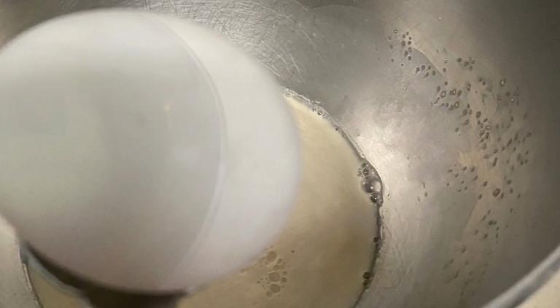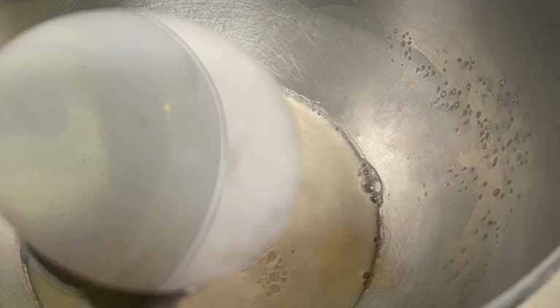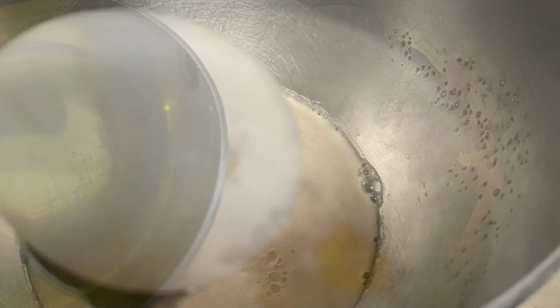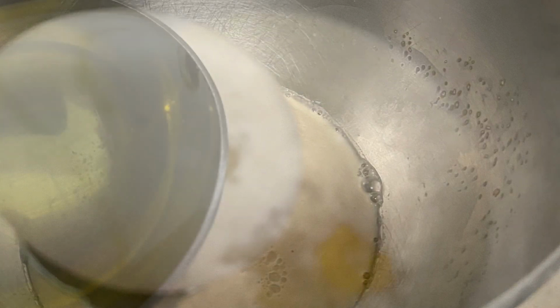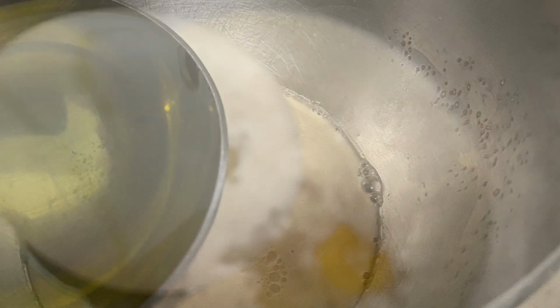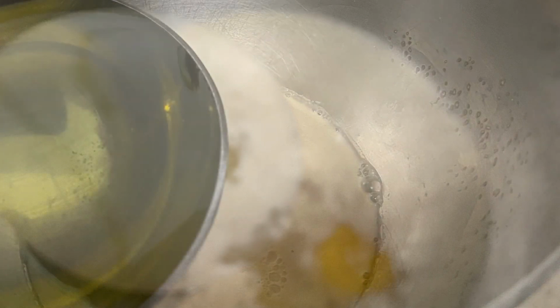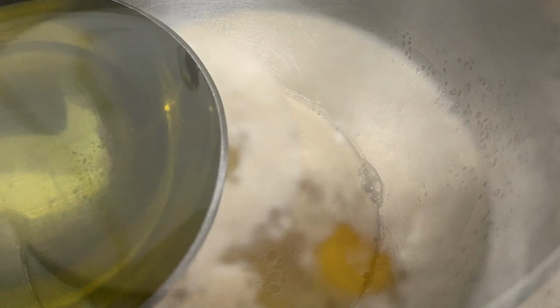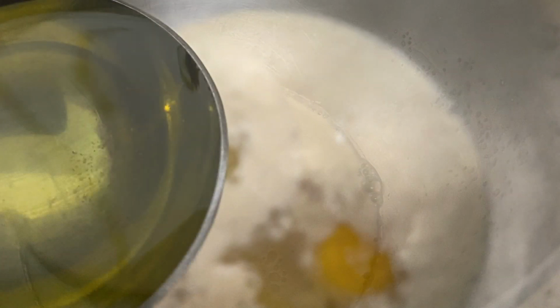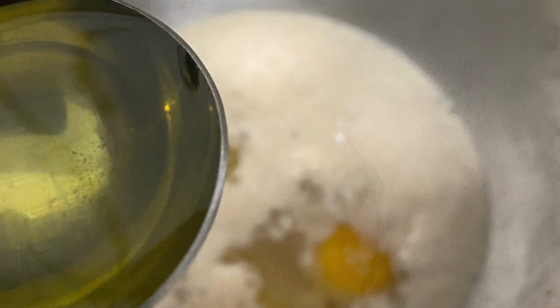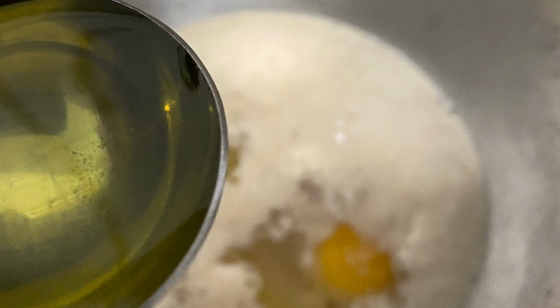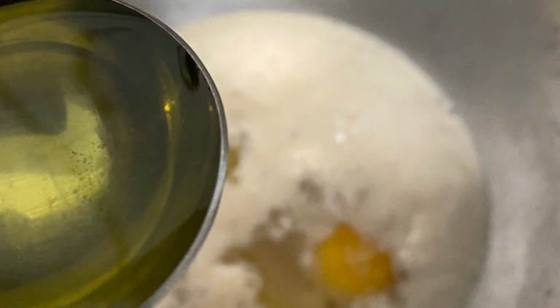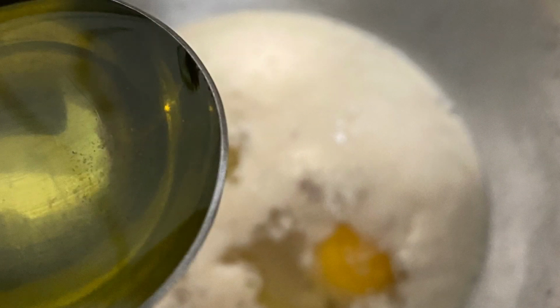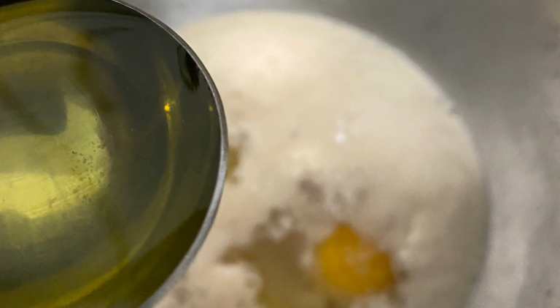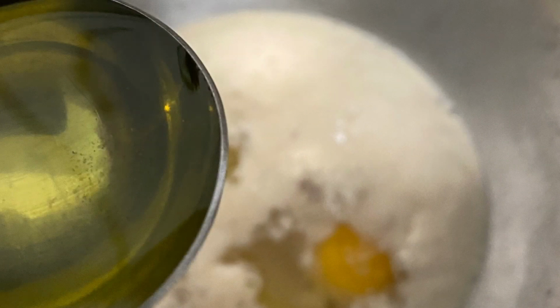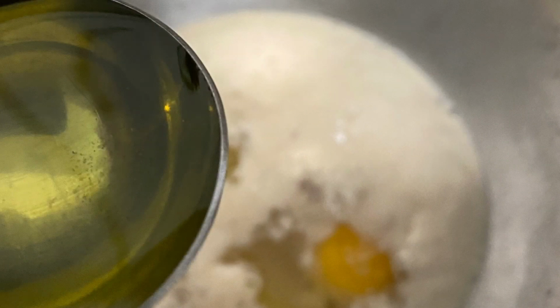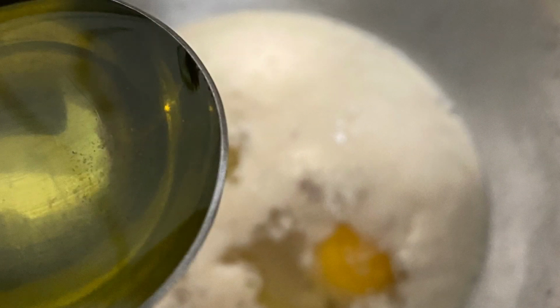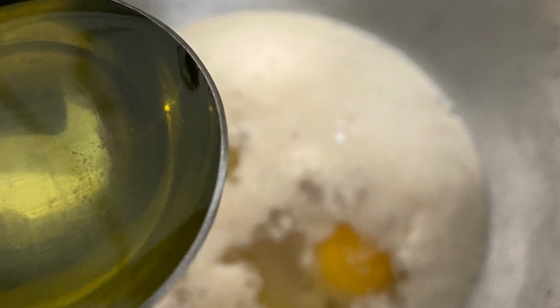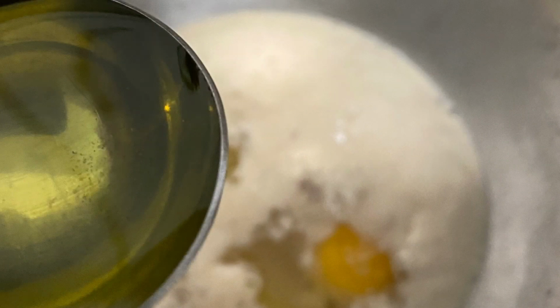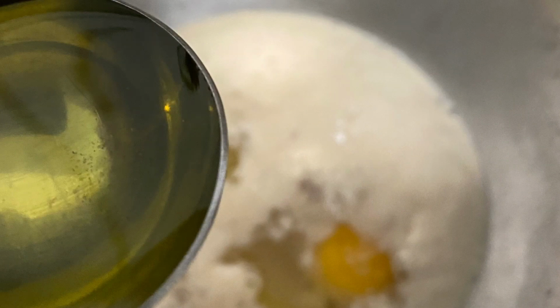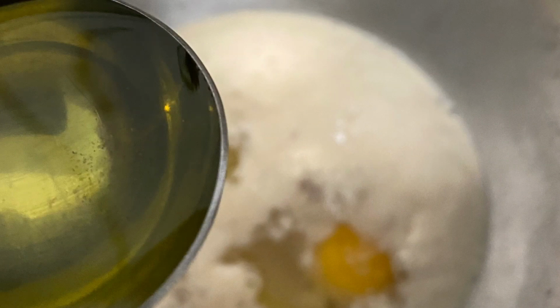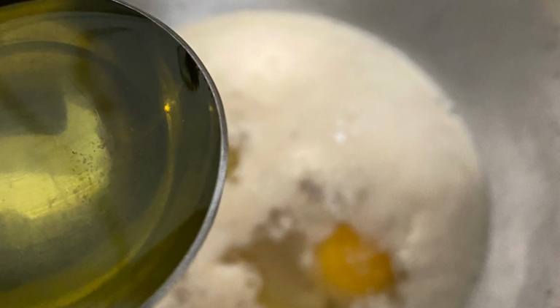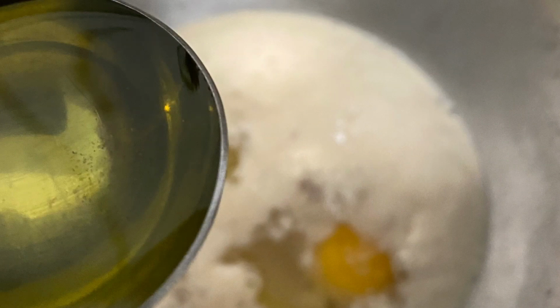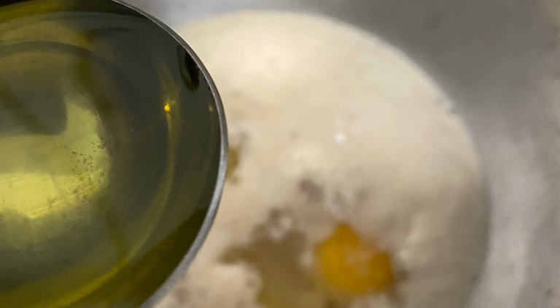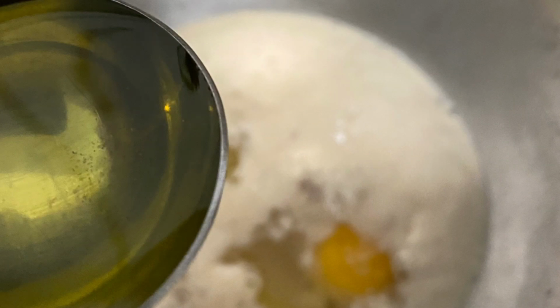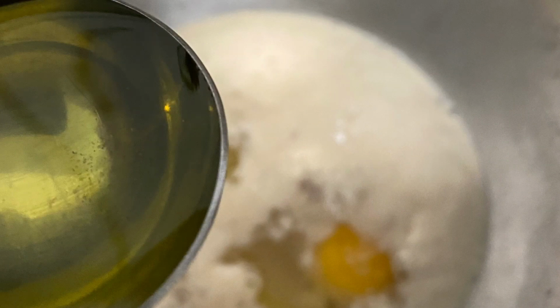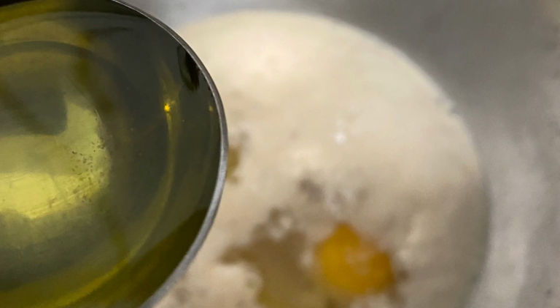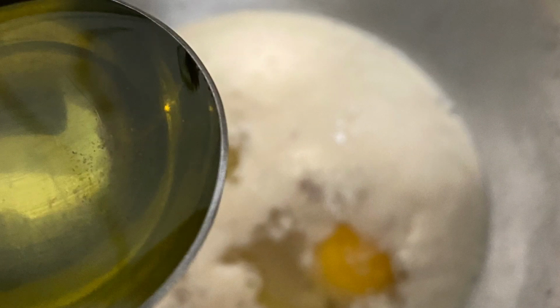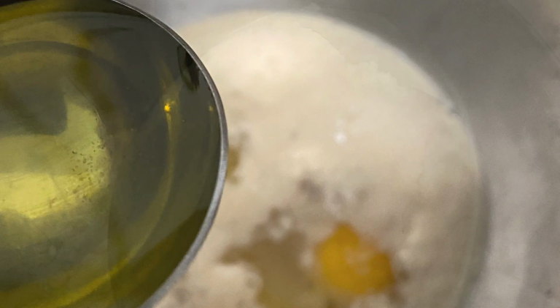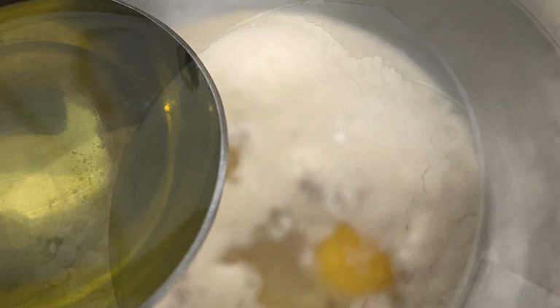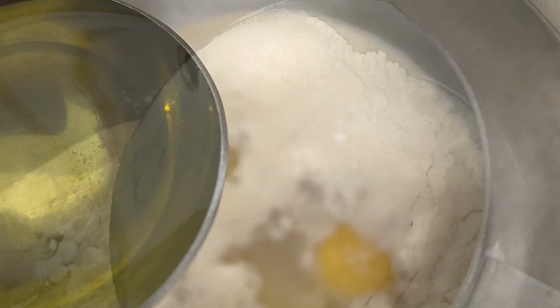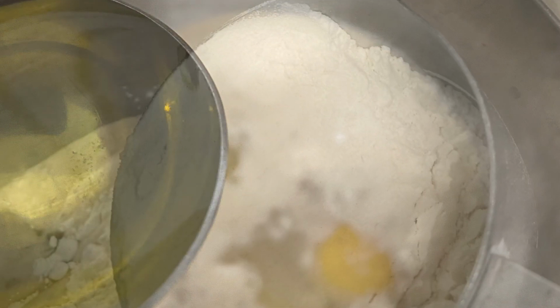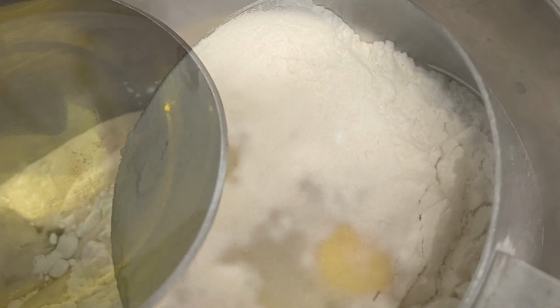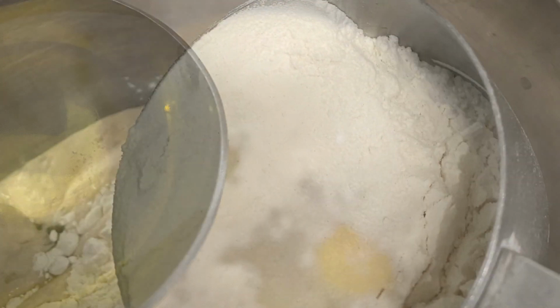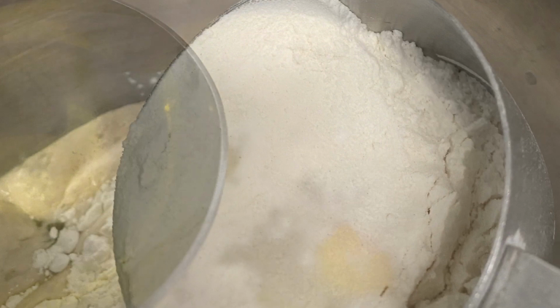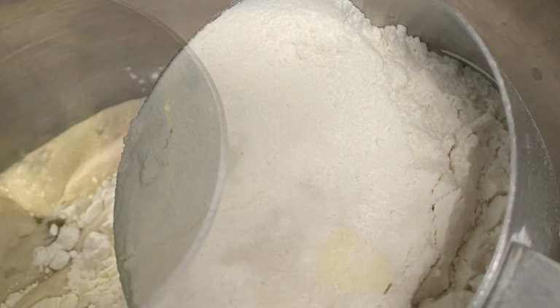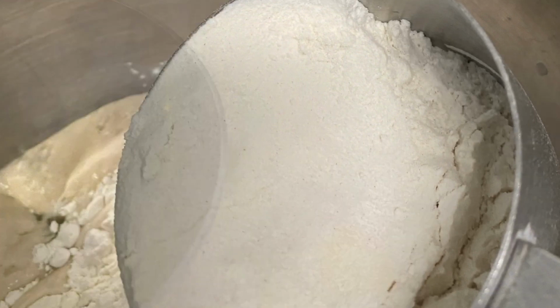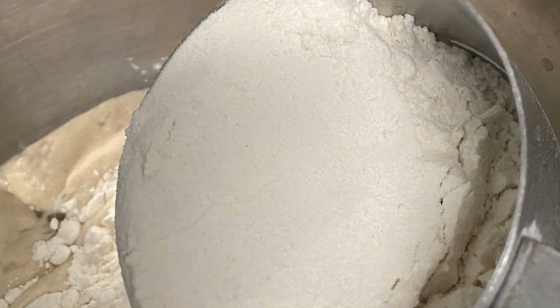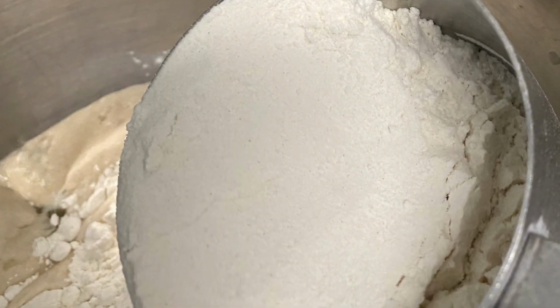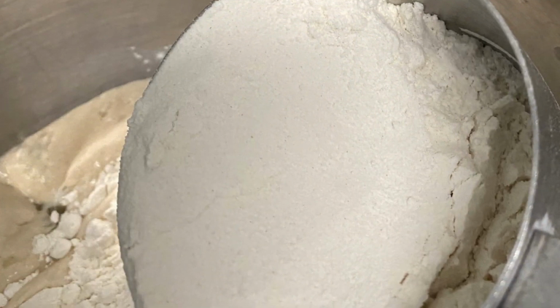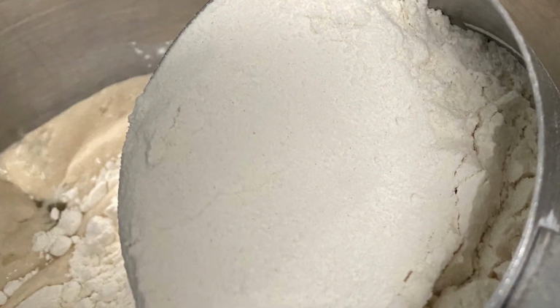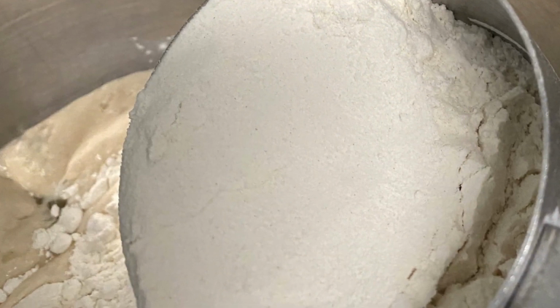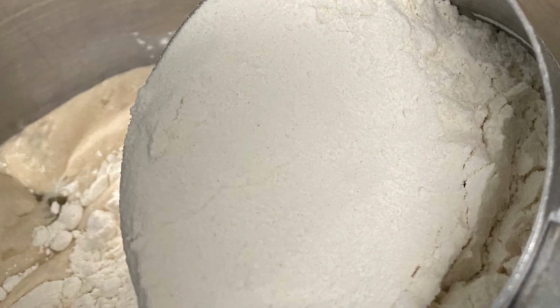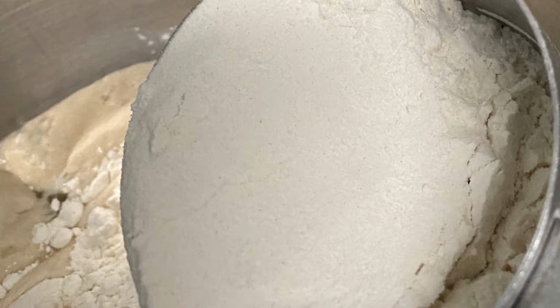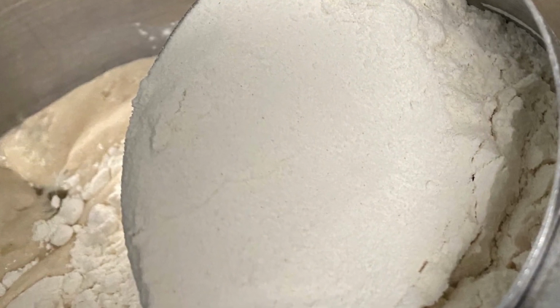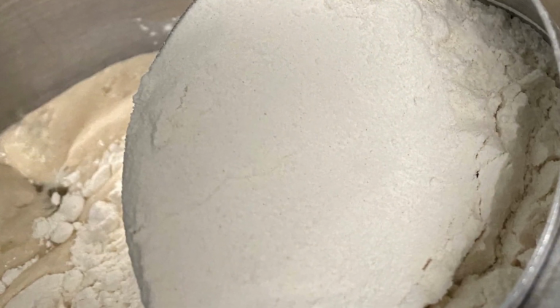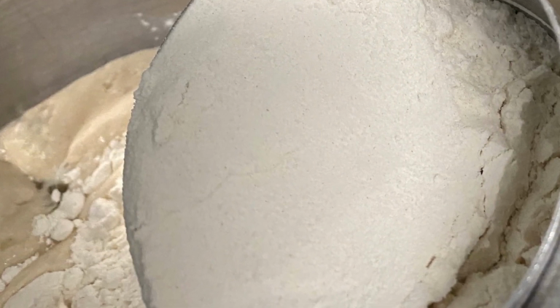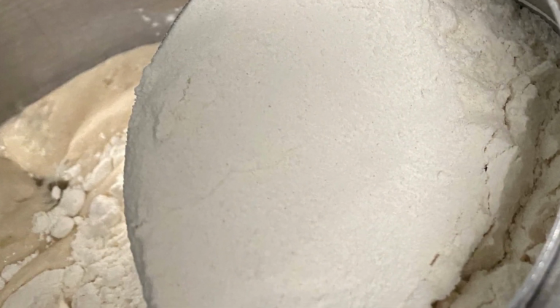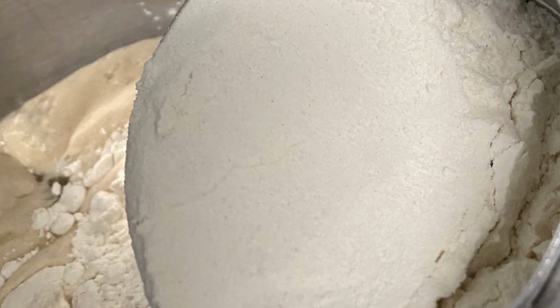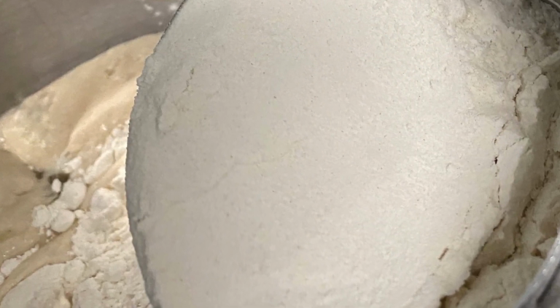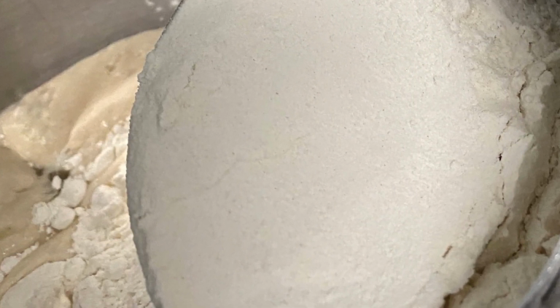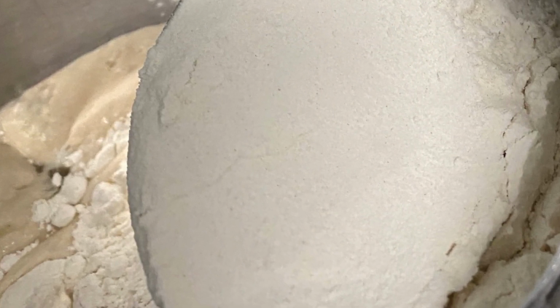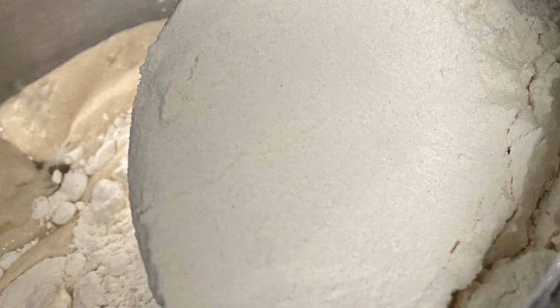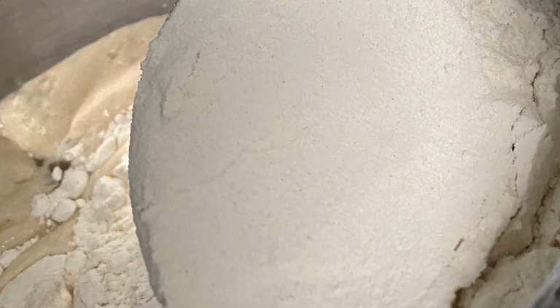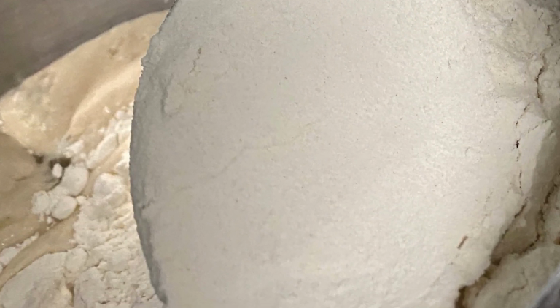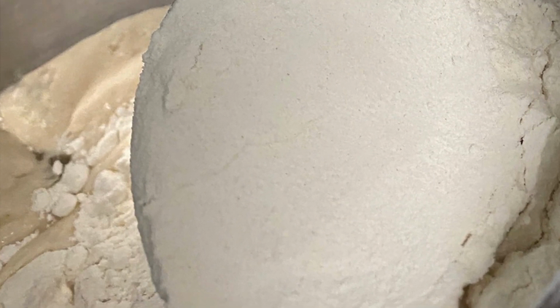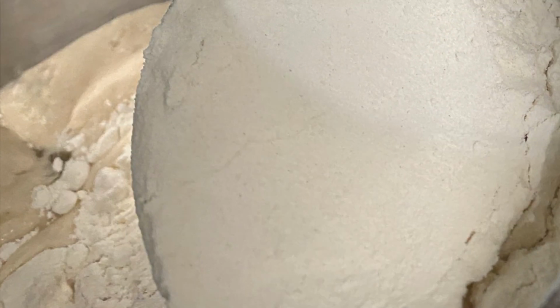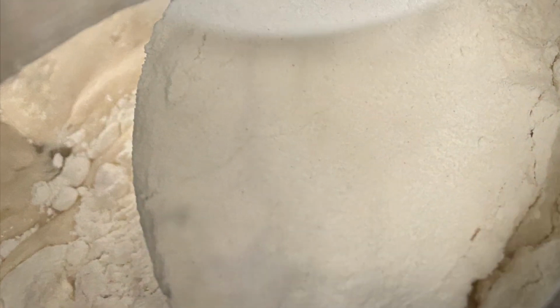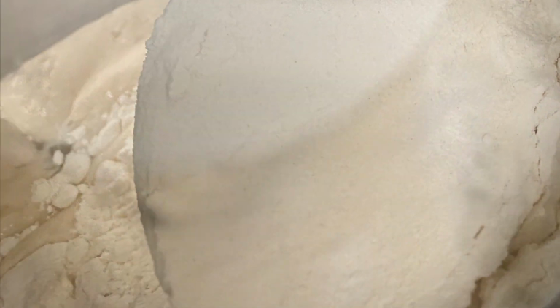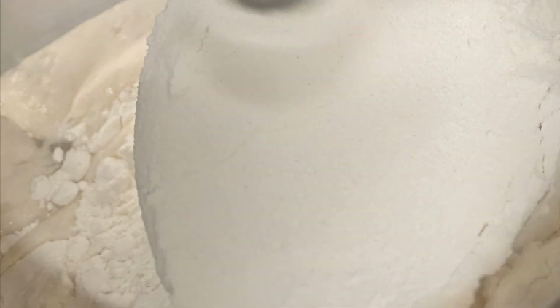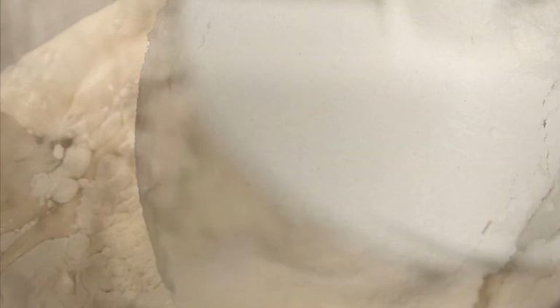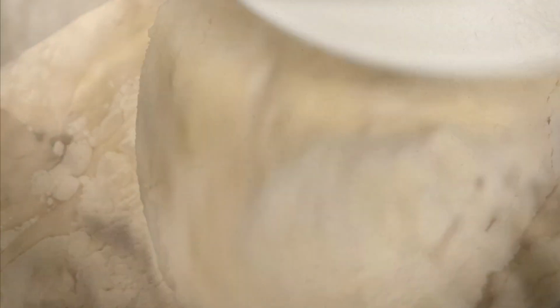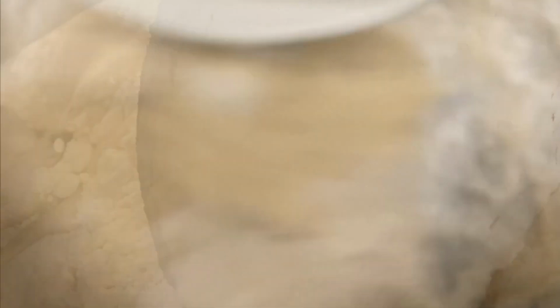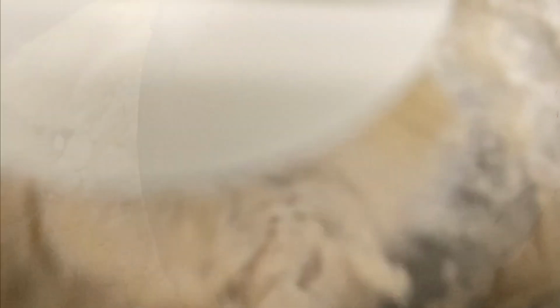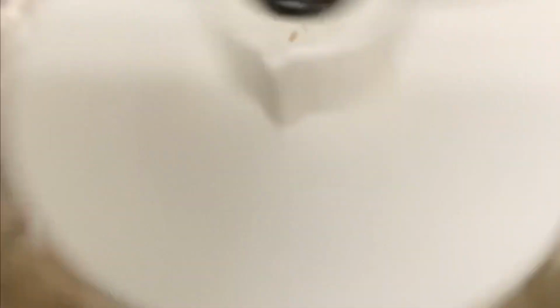Add an egg, three tablespoons of oil, and two and a half cups of flour.